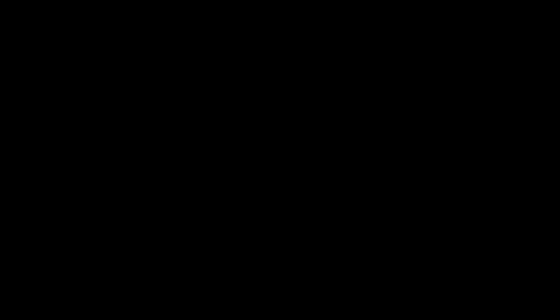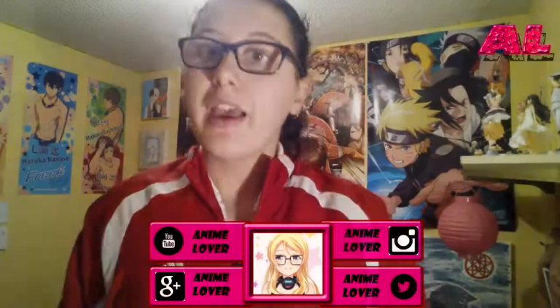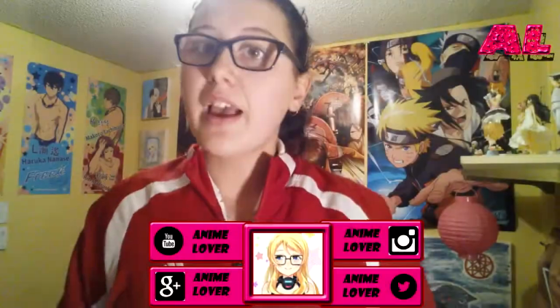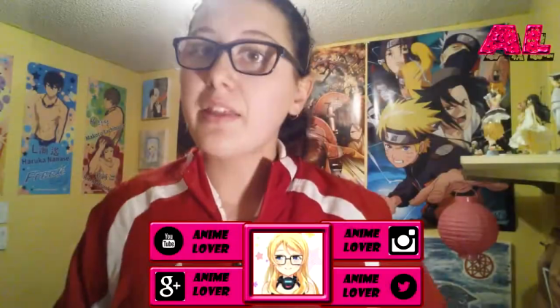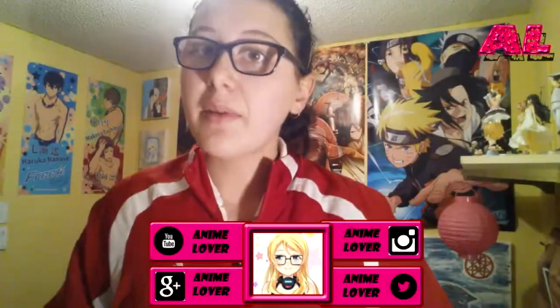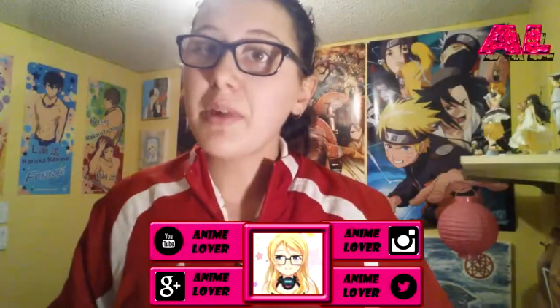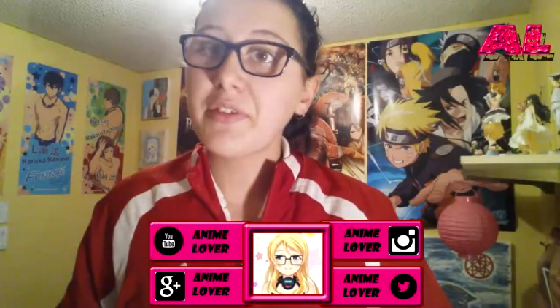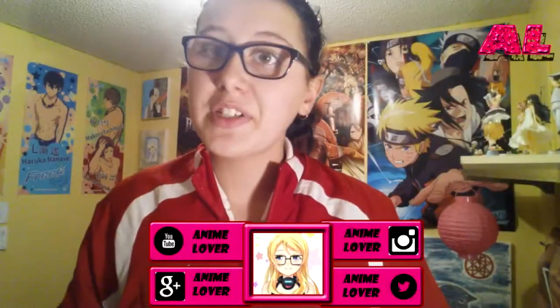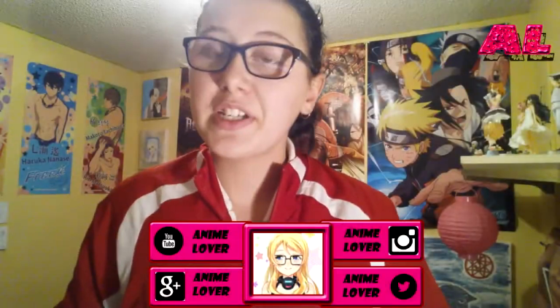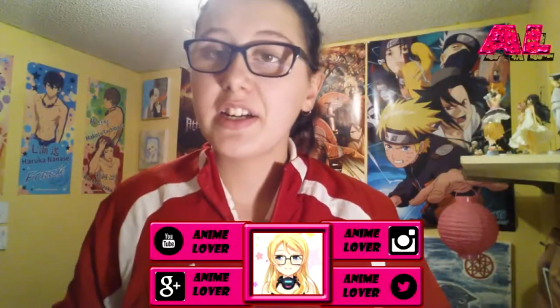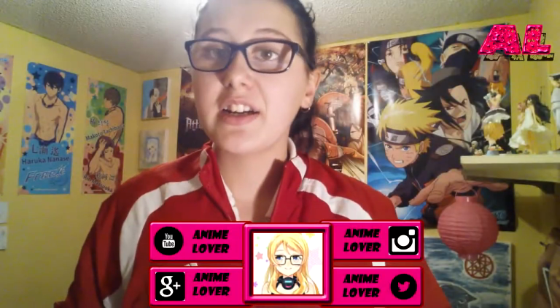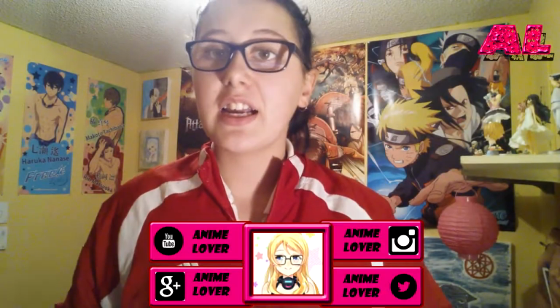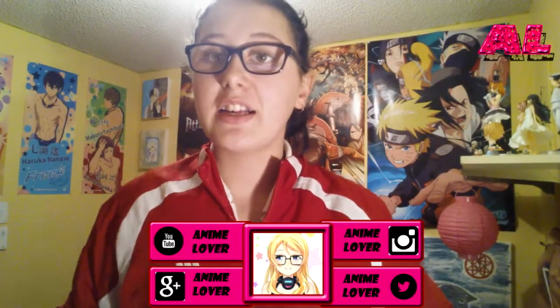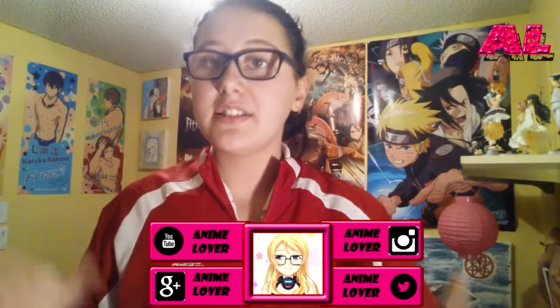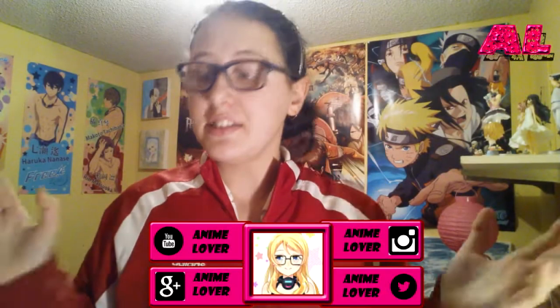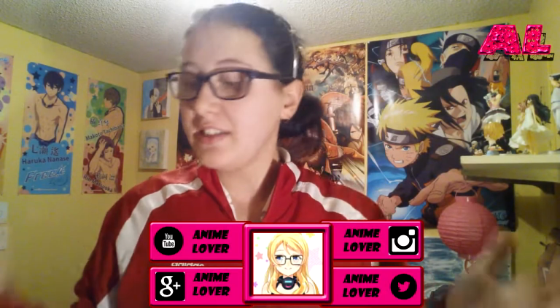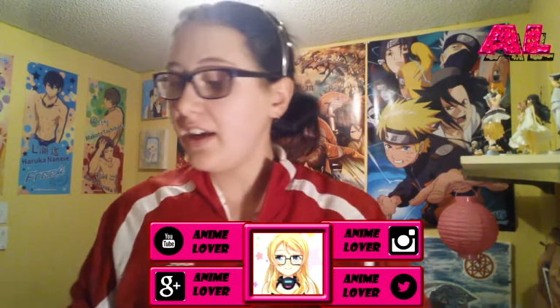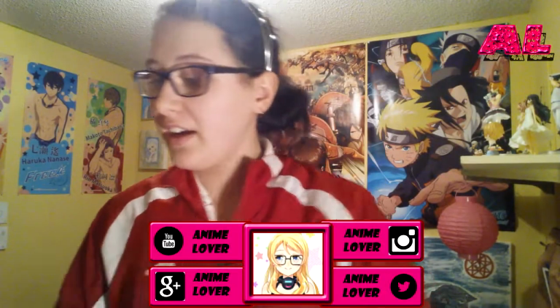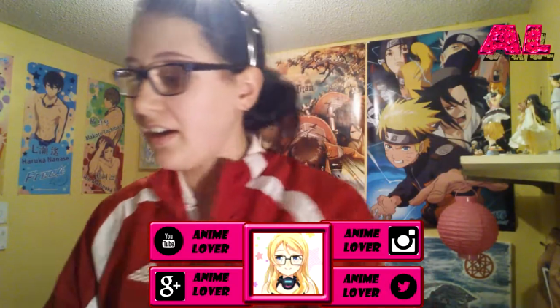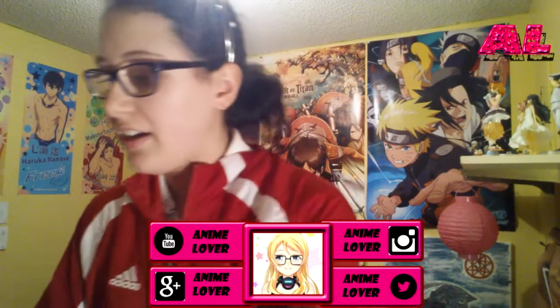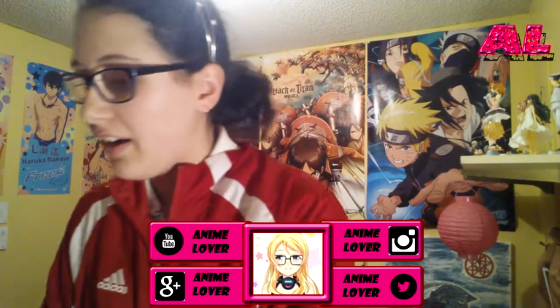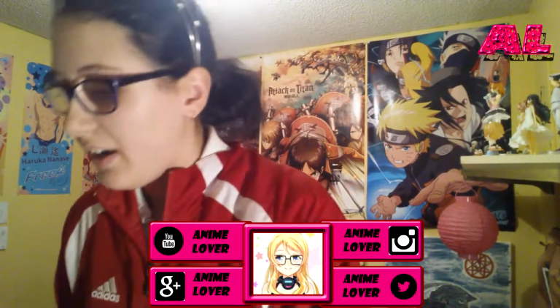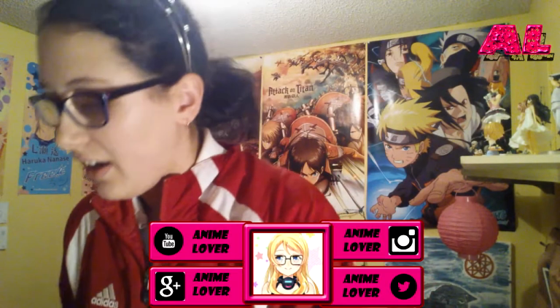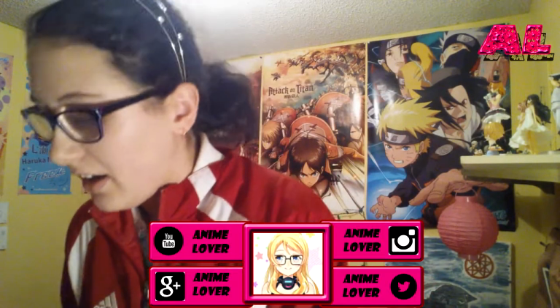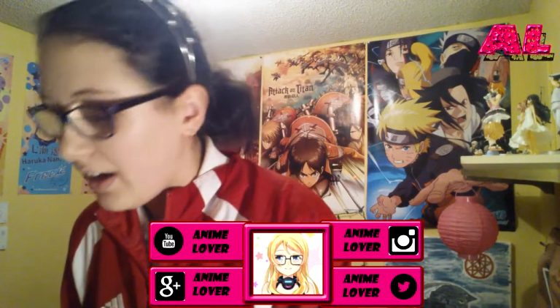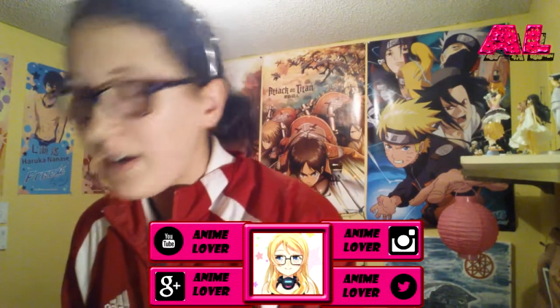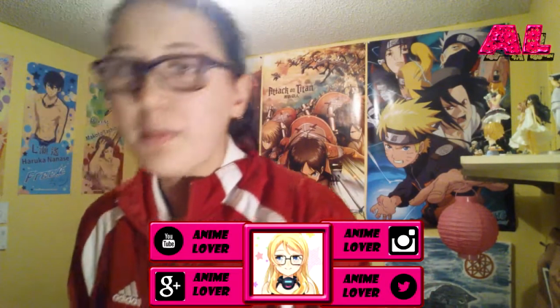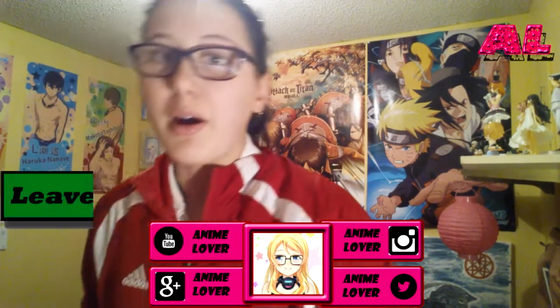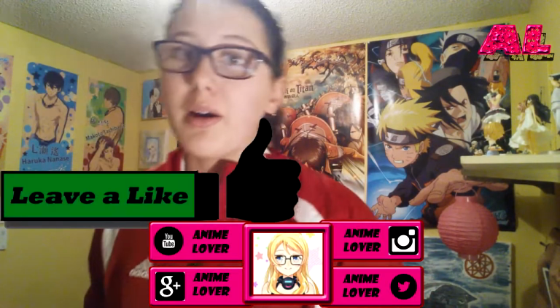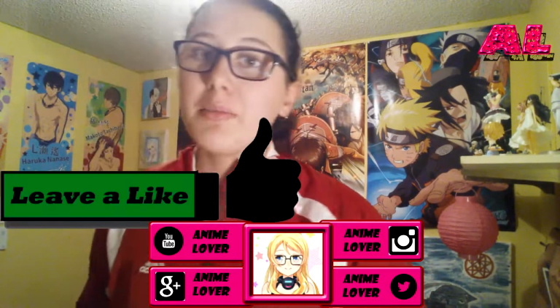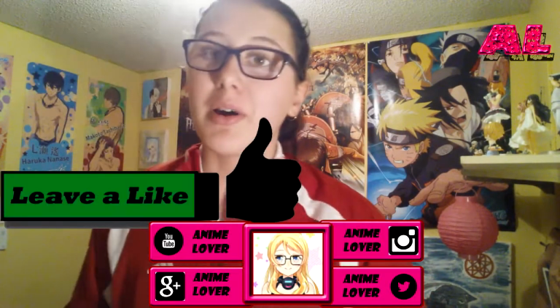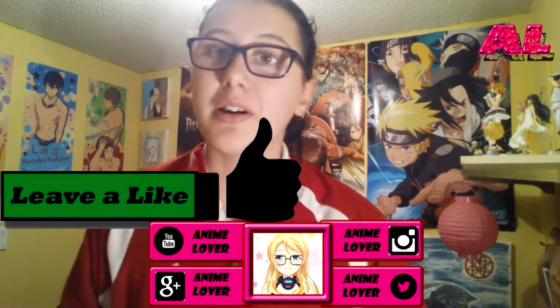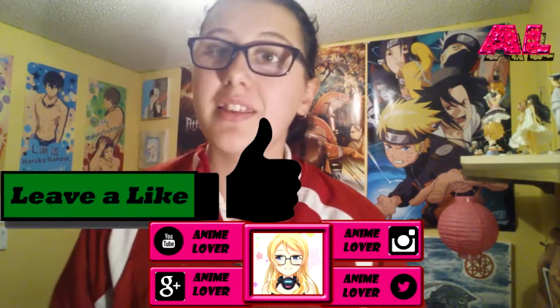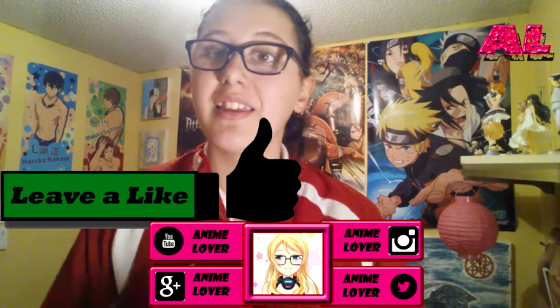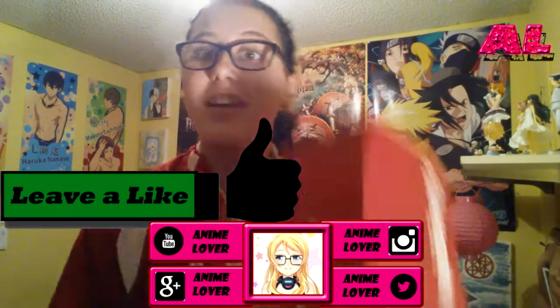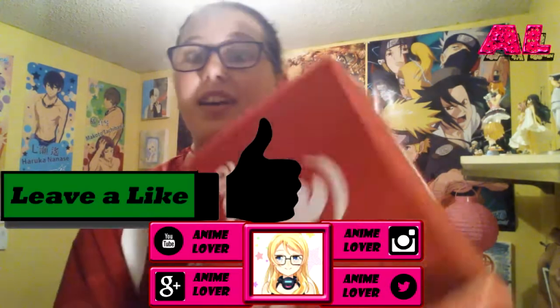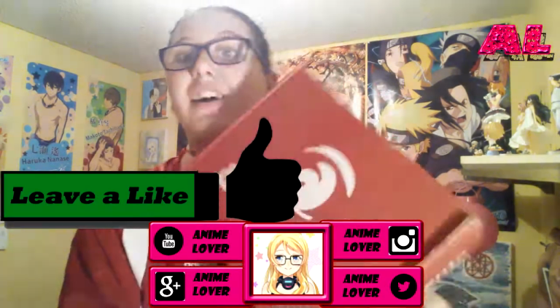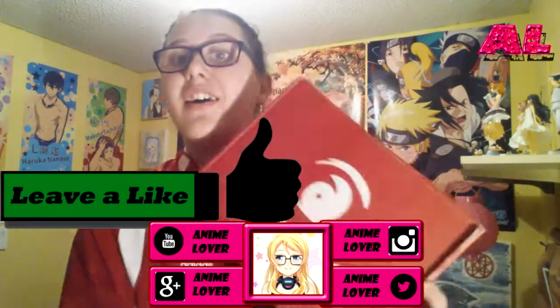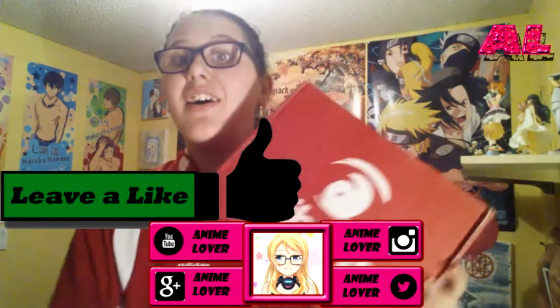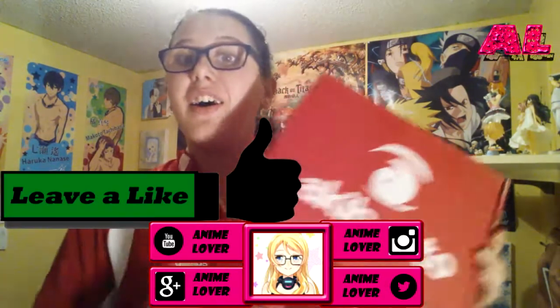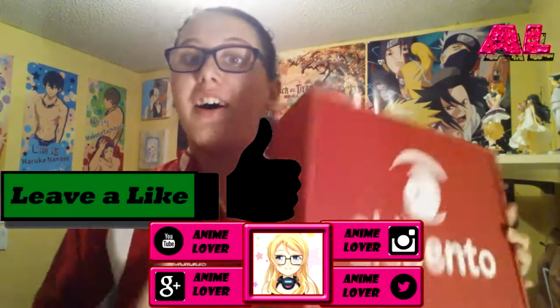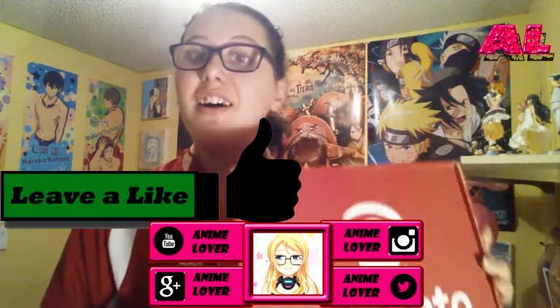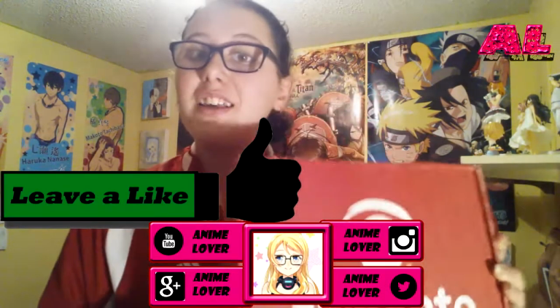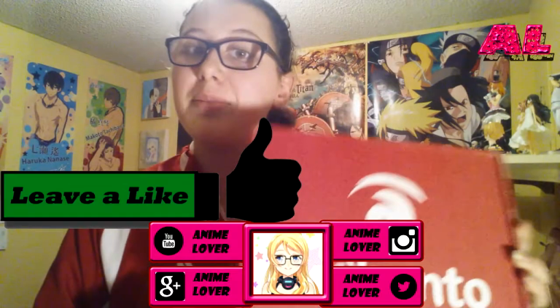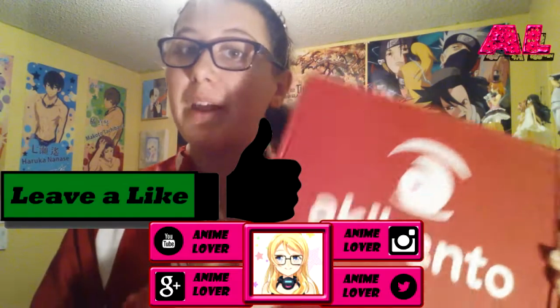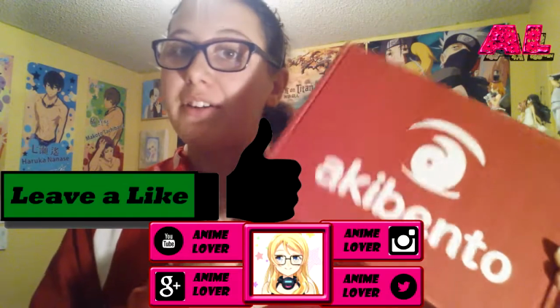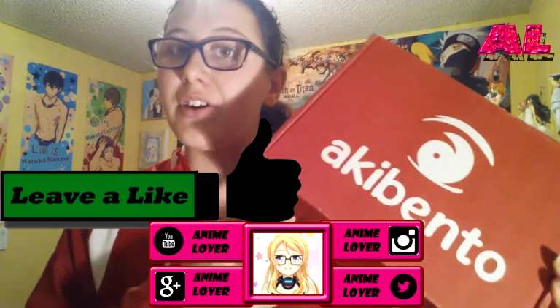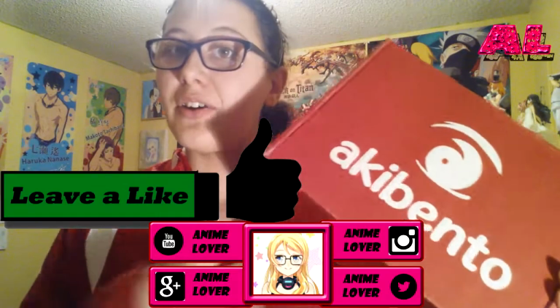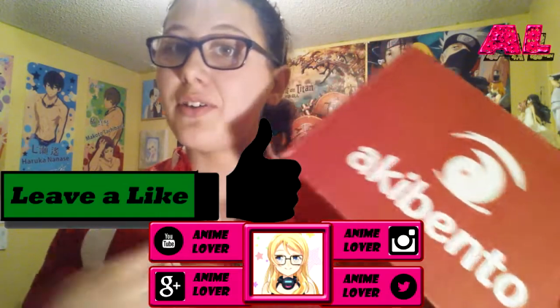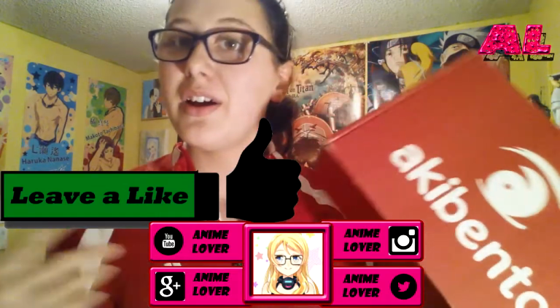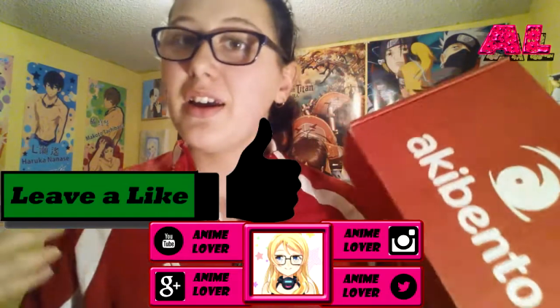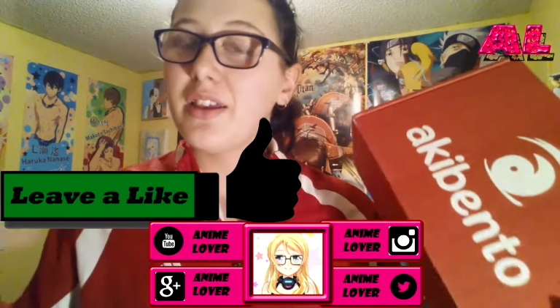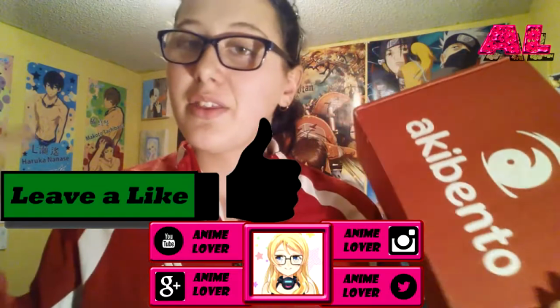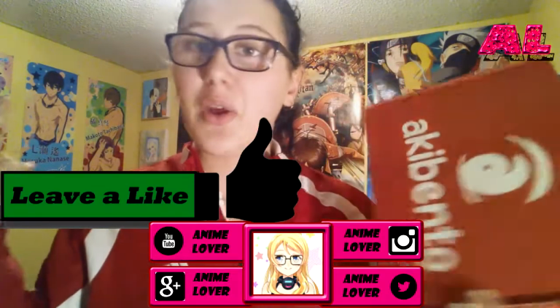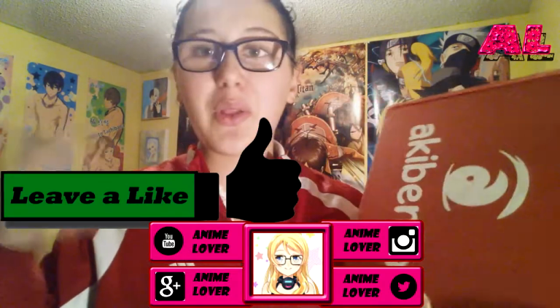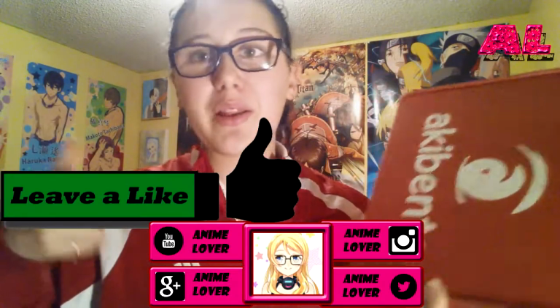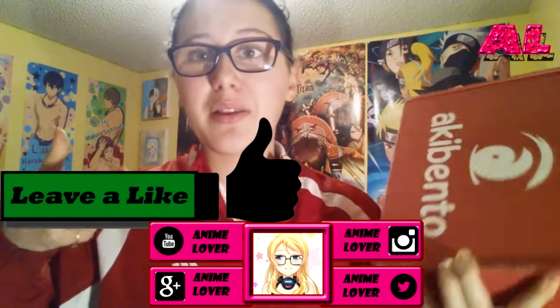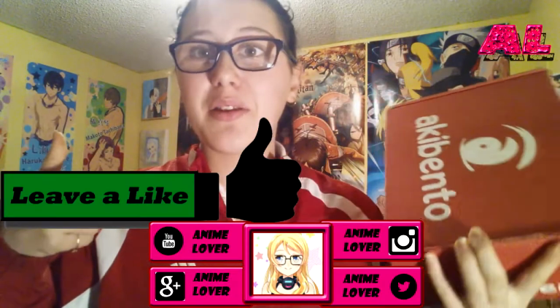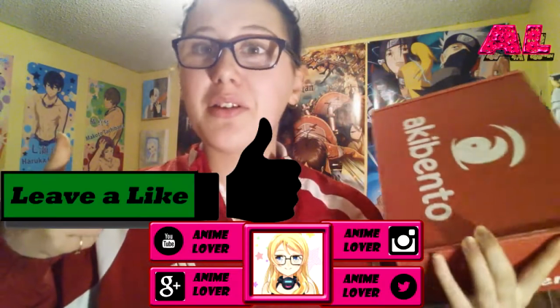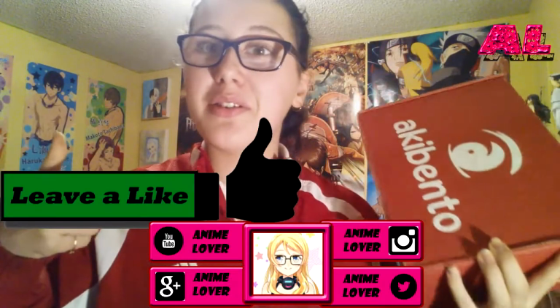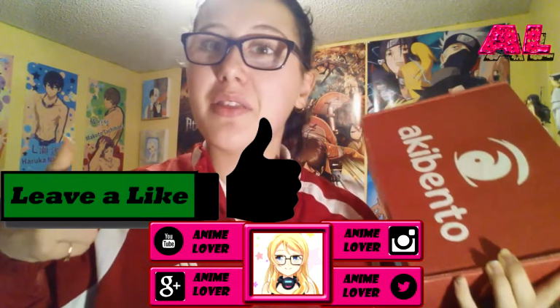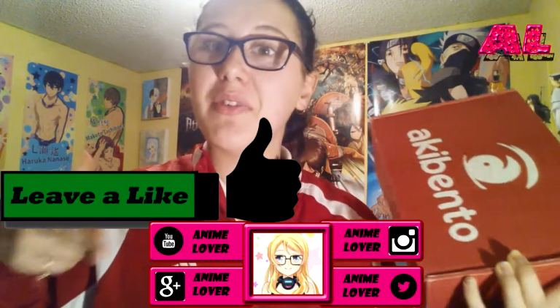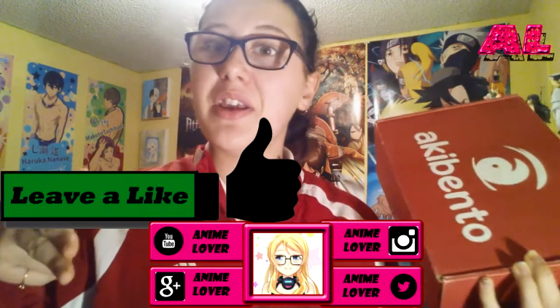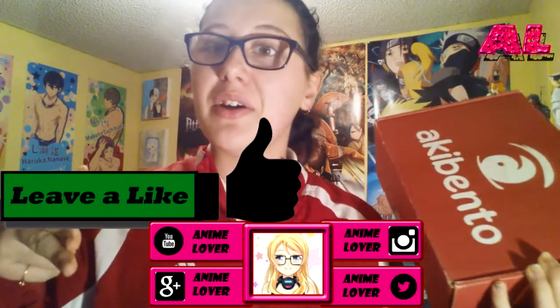Hey guys, Amy Lover here, and today I'm unboxing Aki Bento, so let's get started on this video.